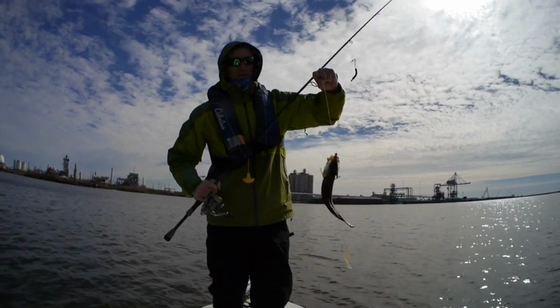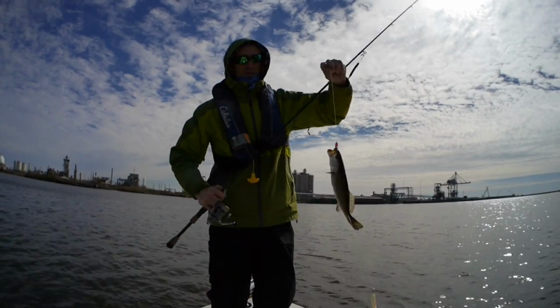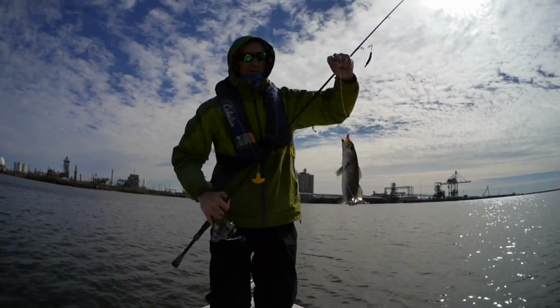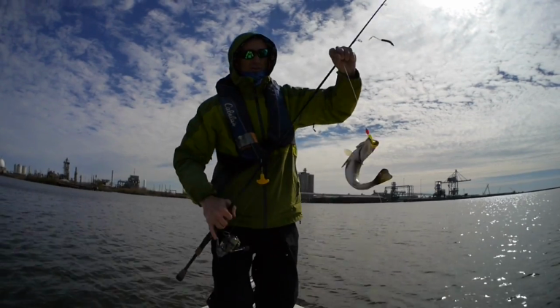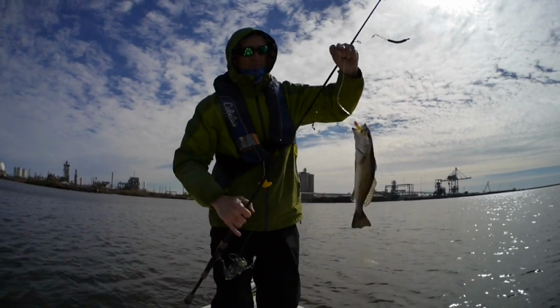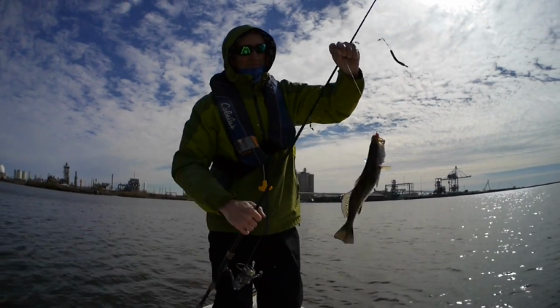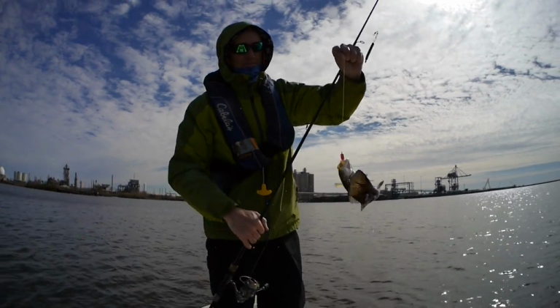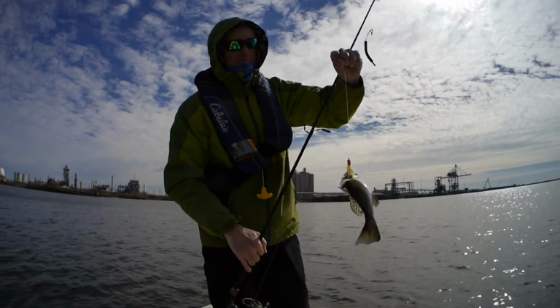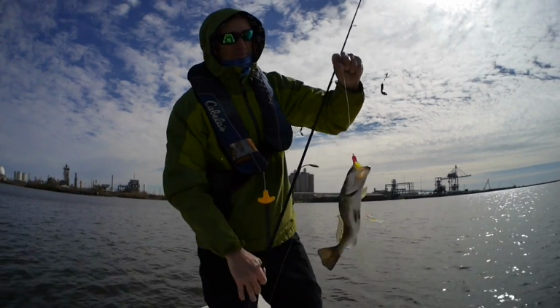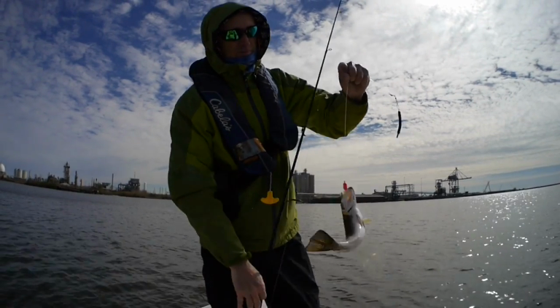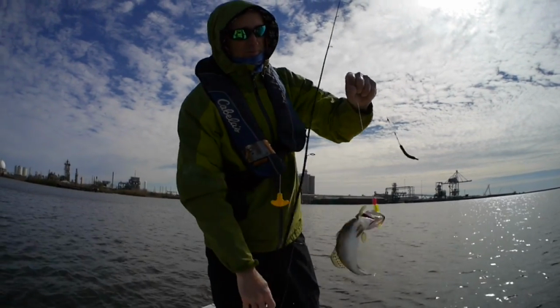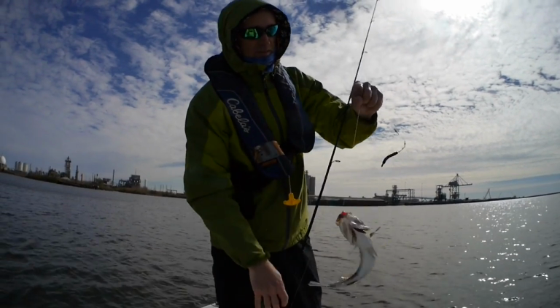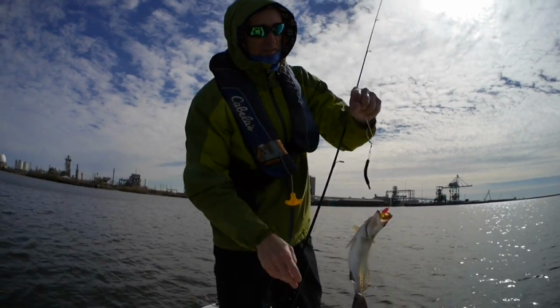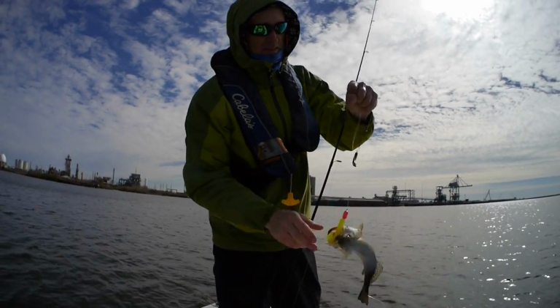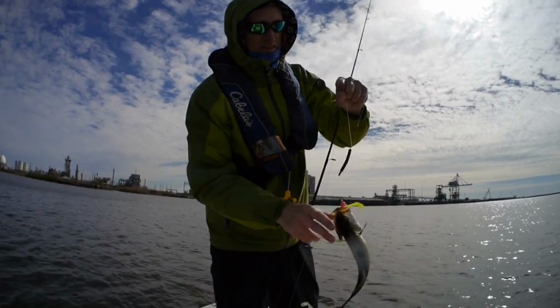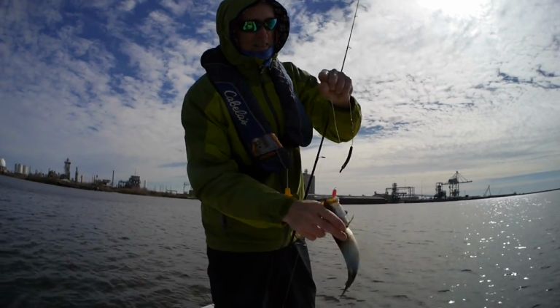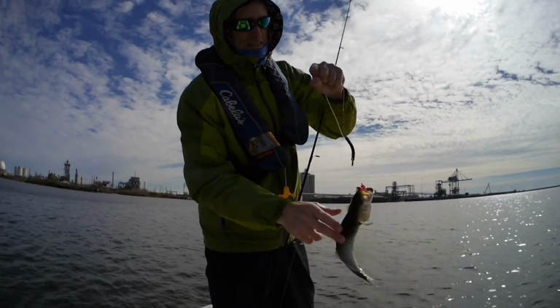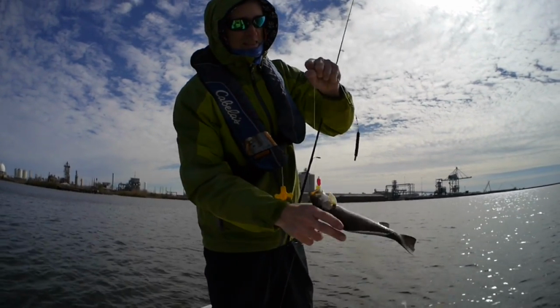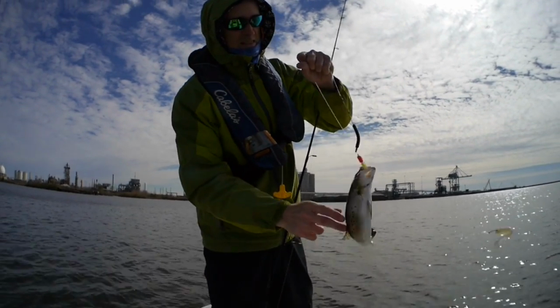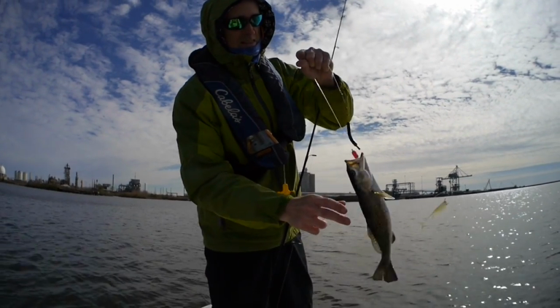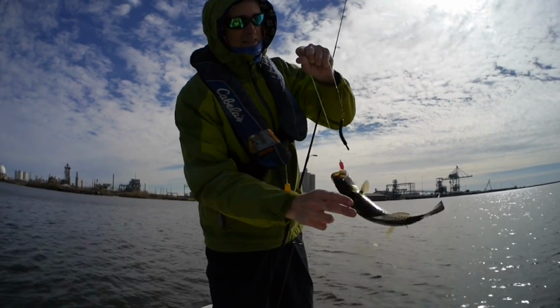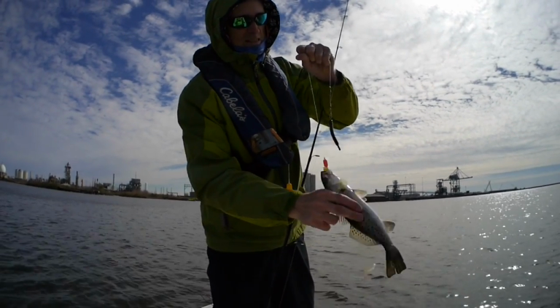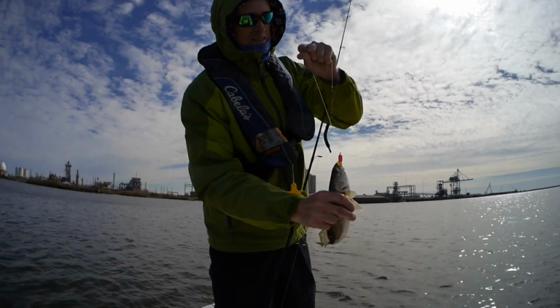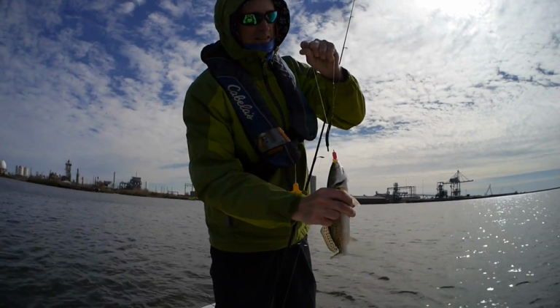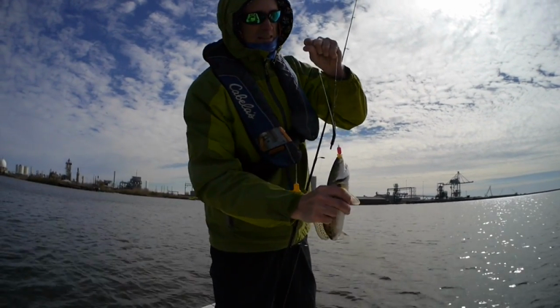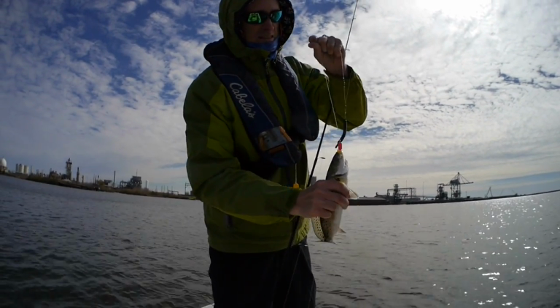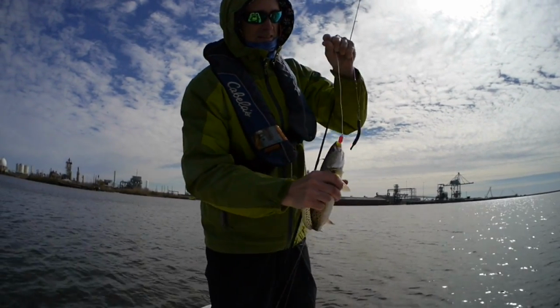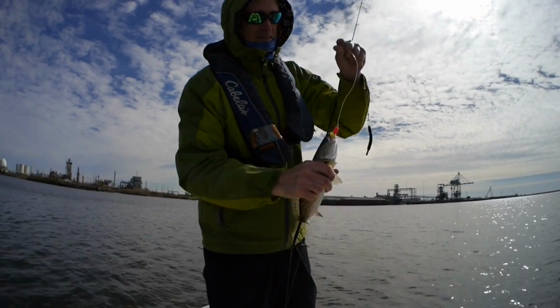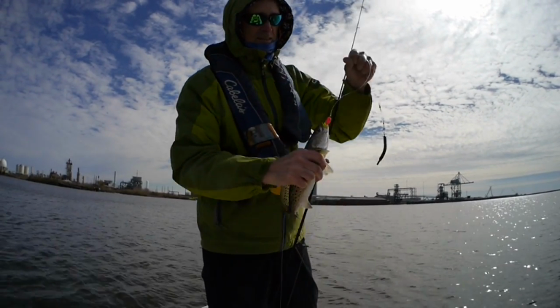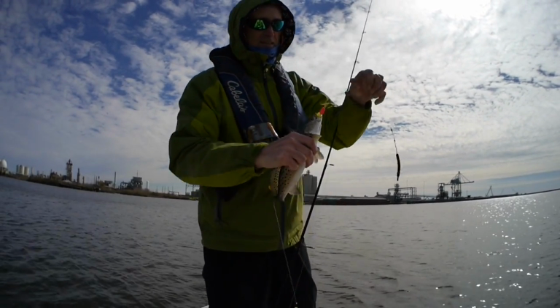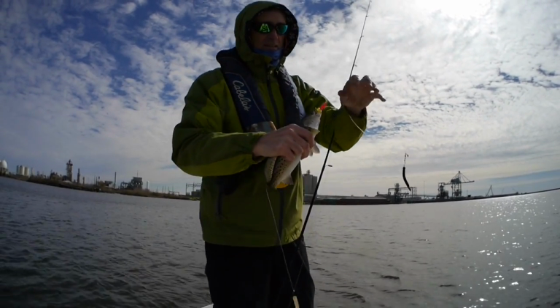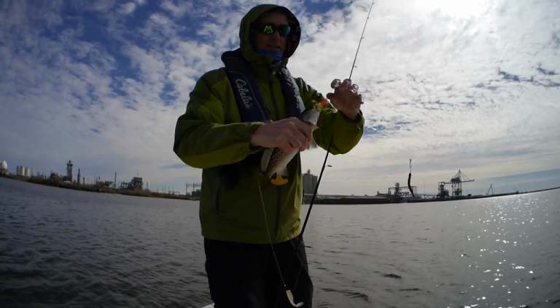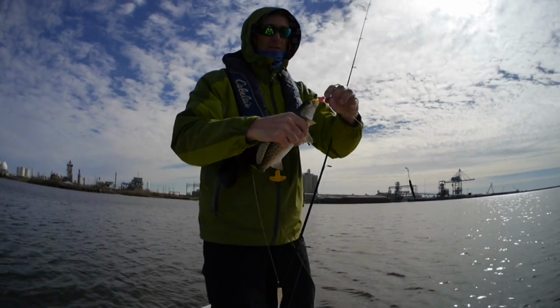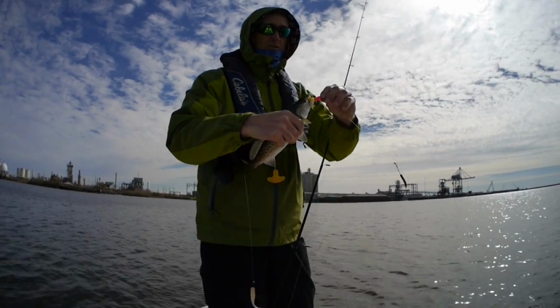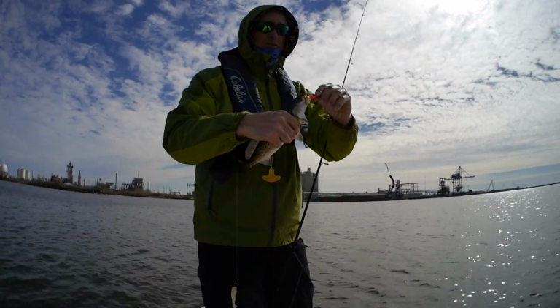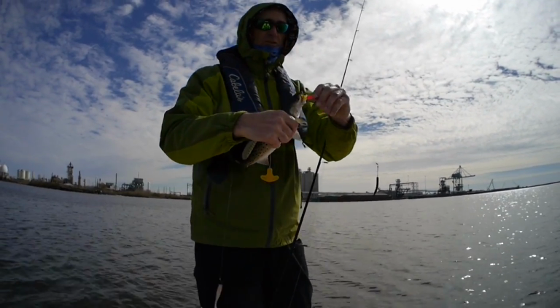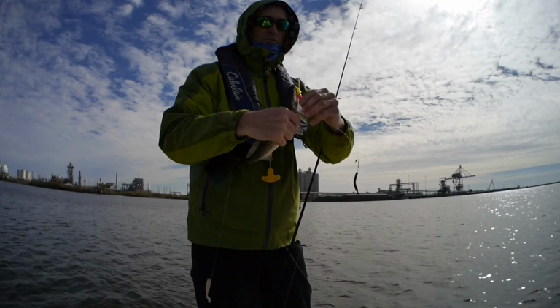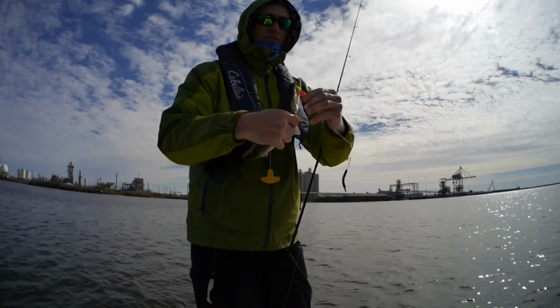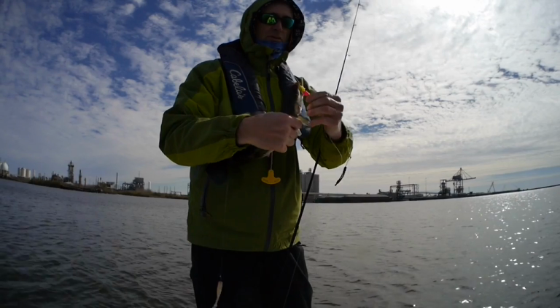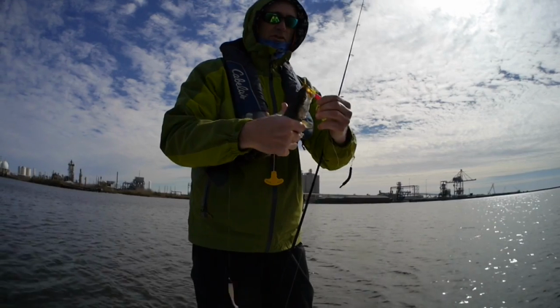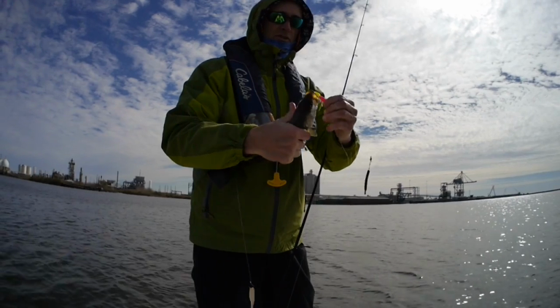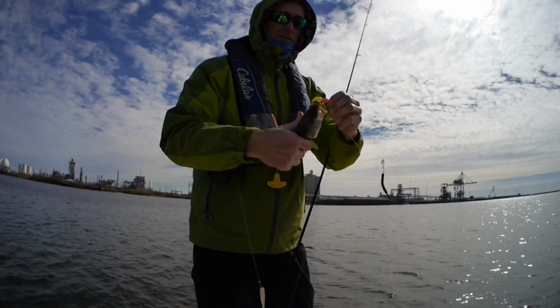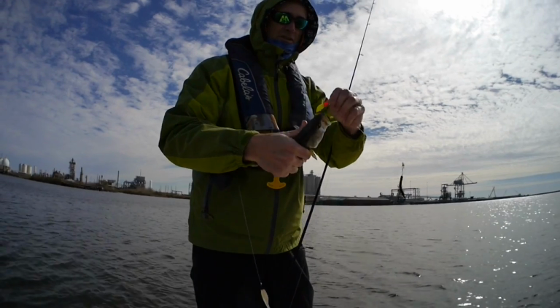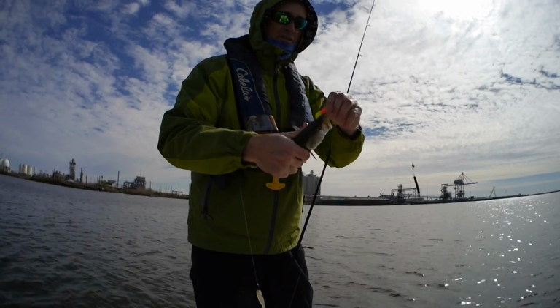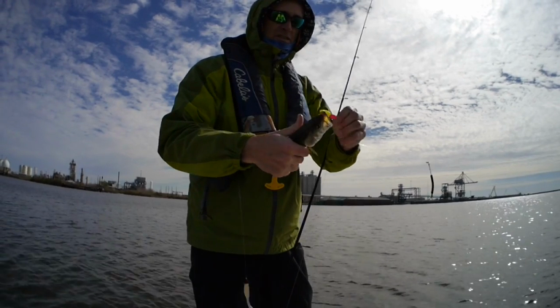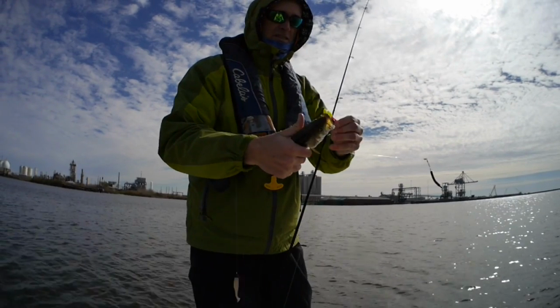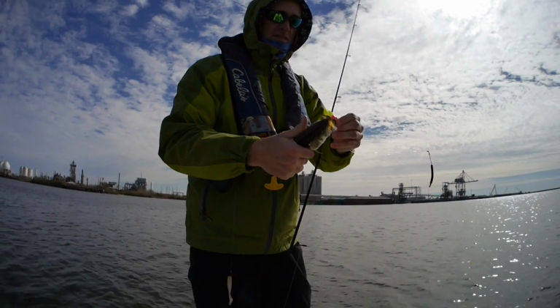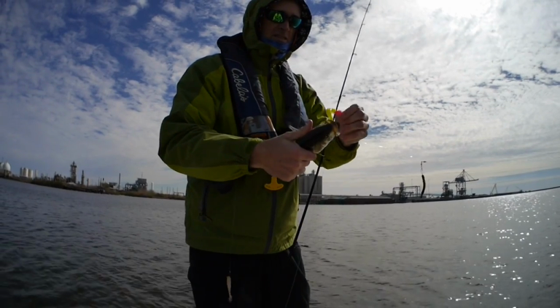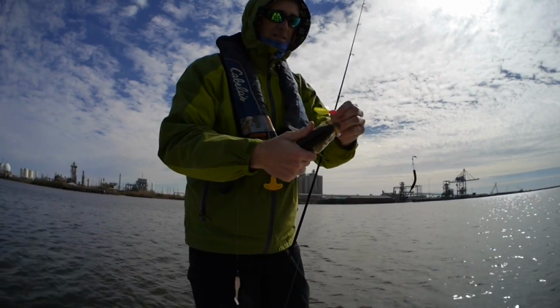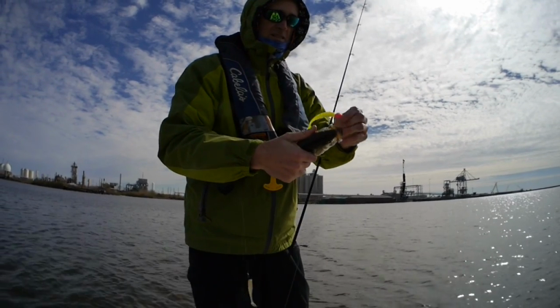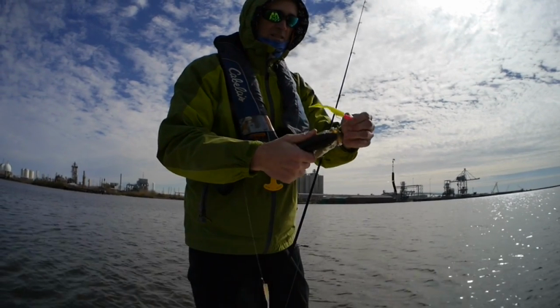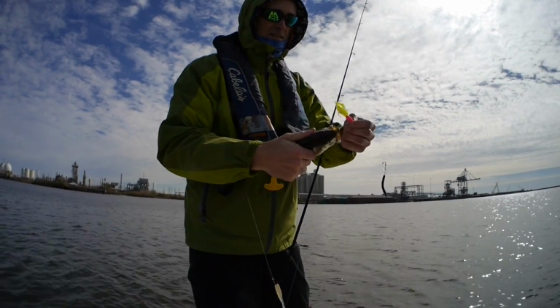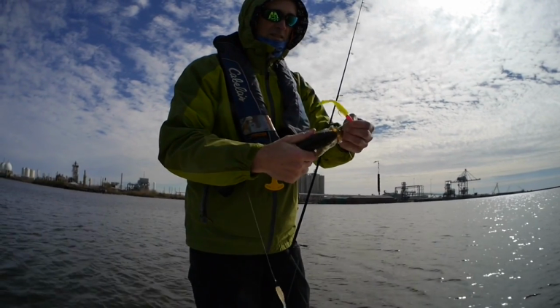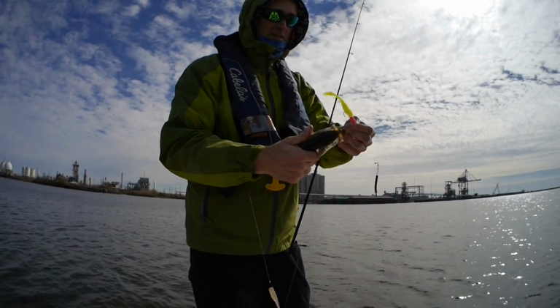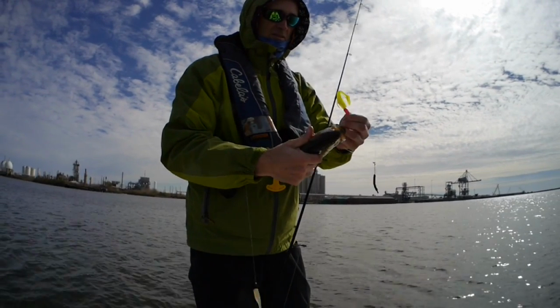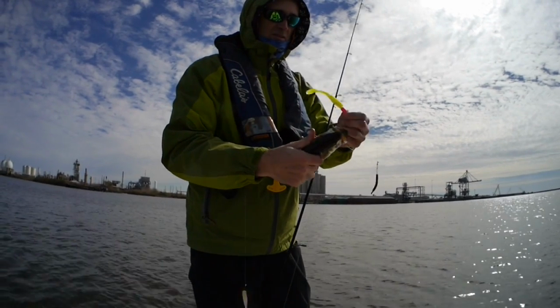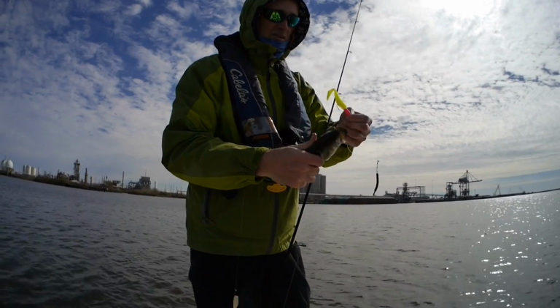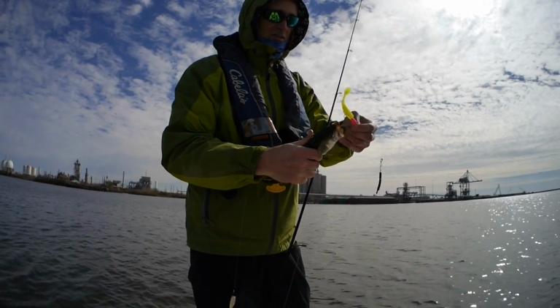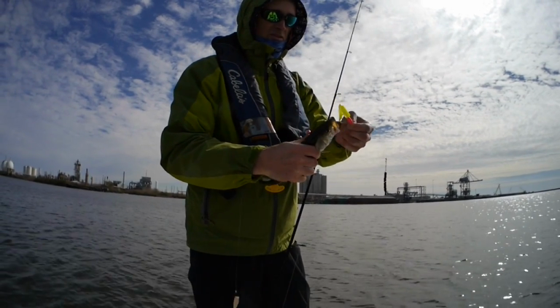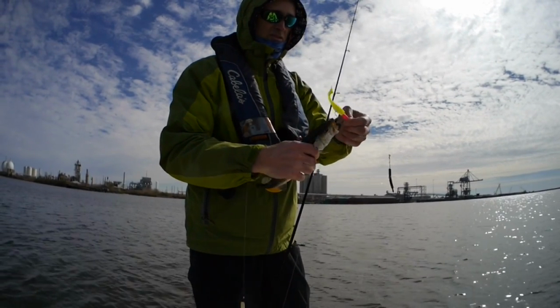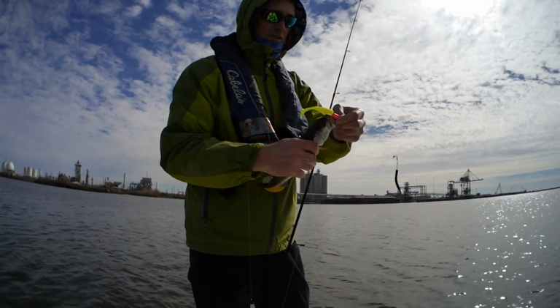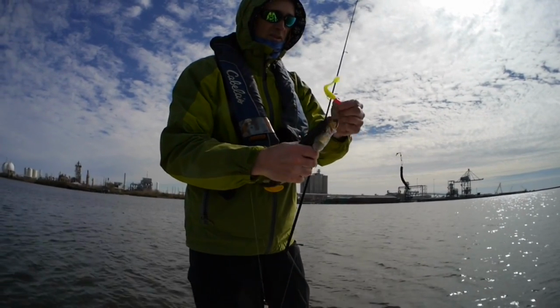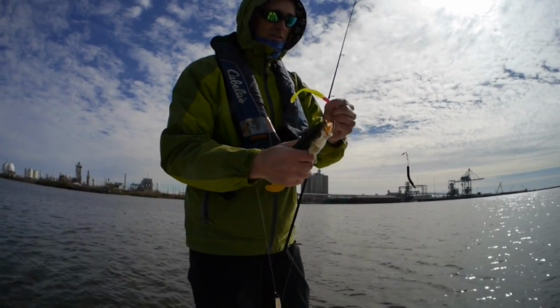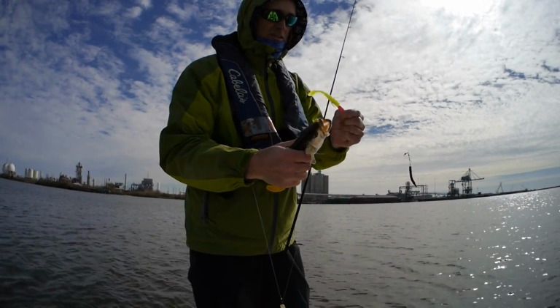Fish! That one took the floater instead of the trailer.